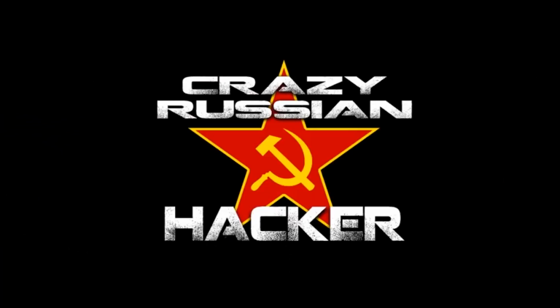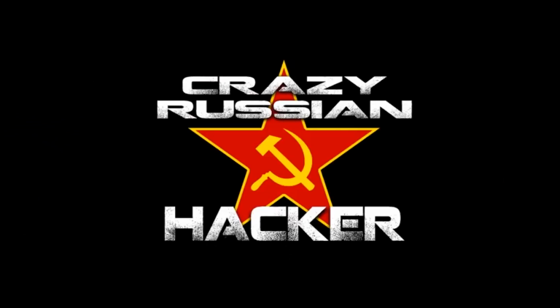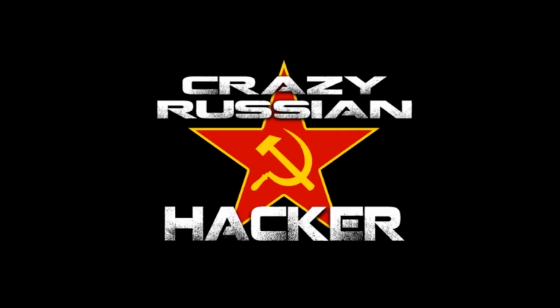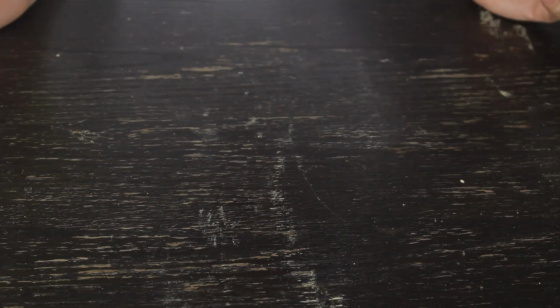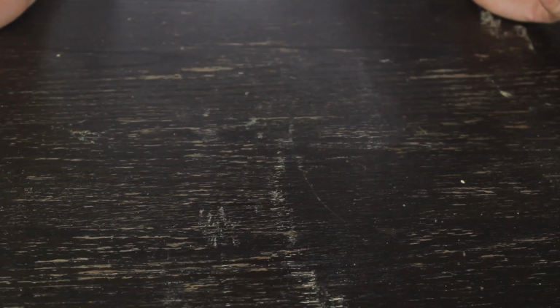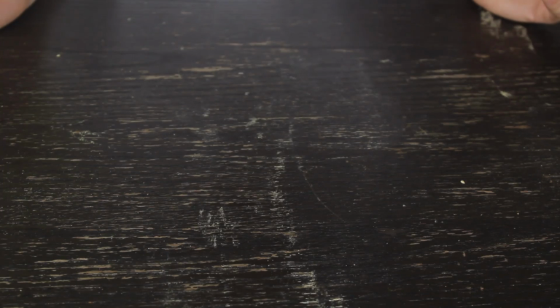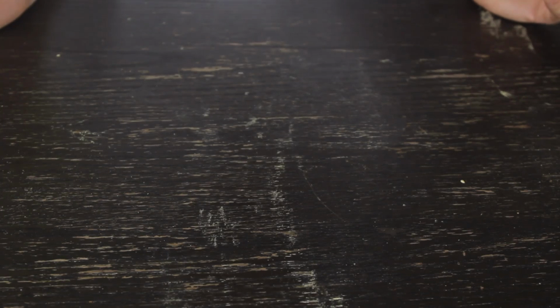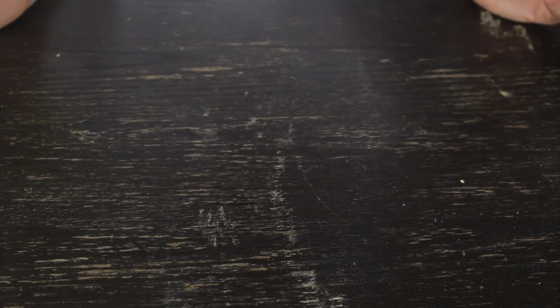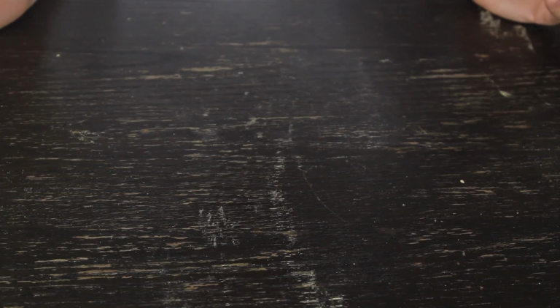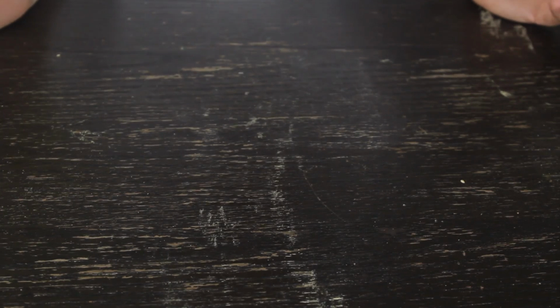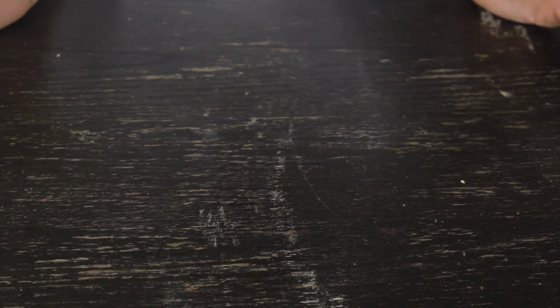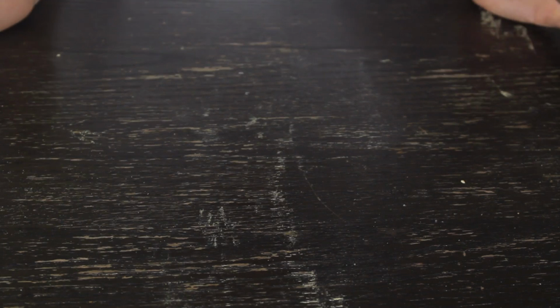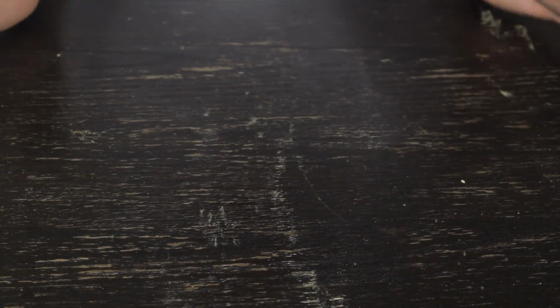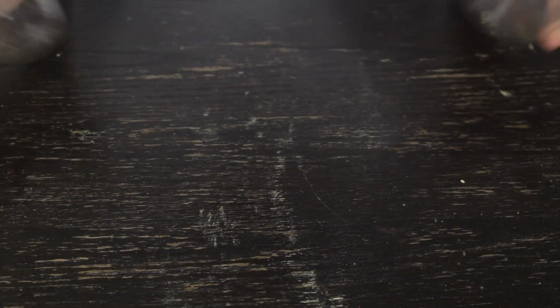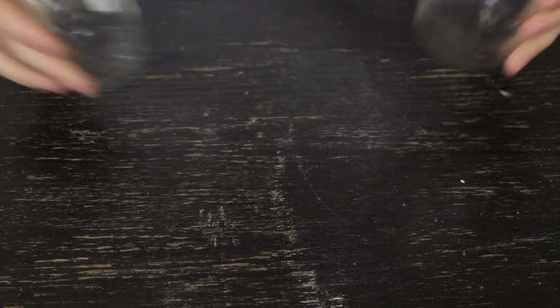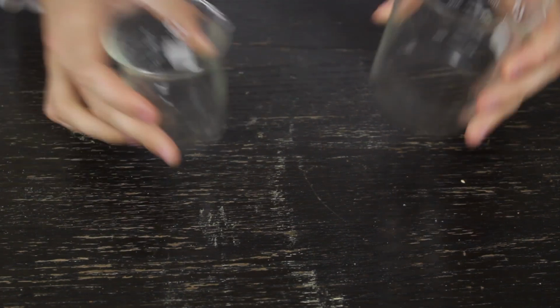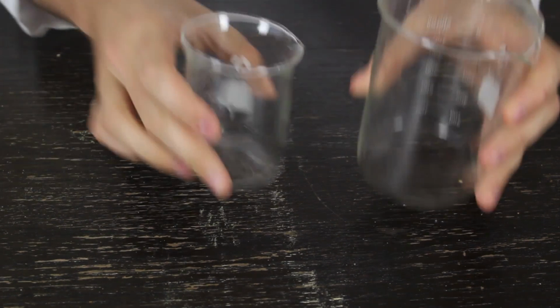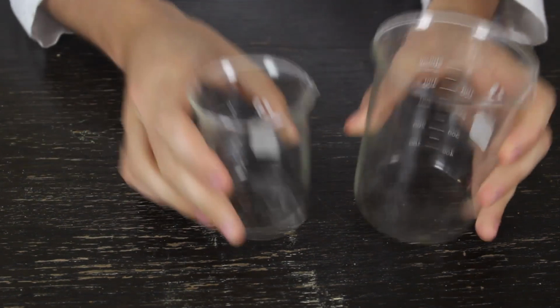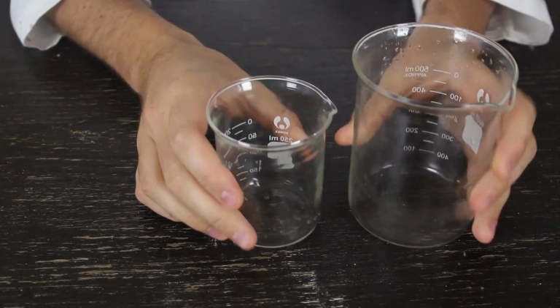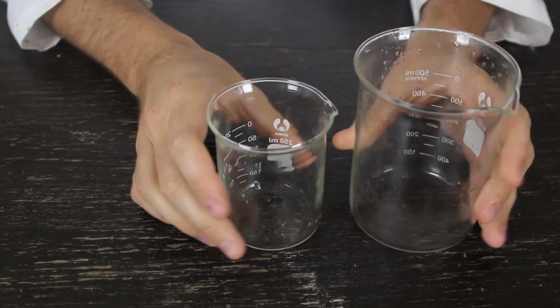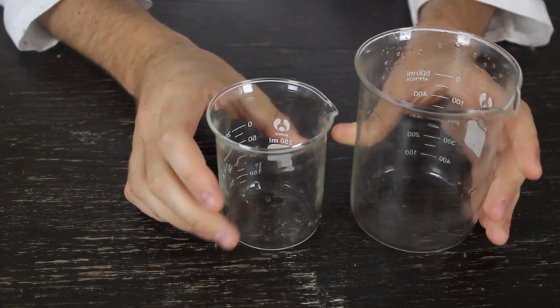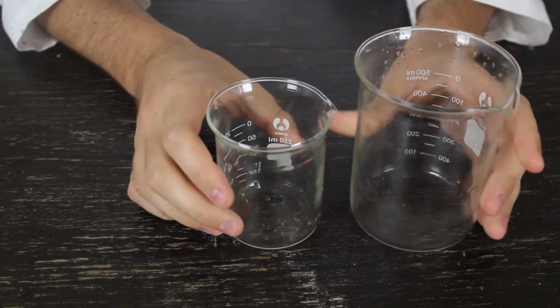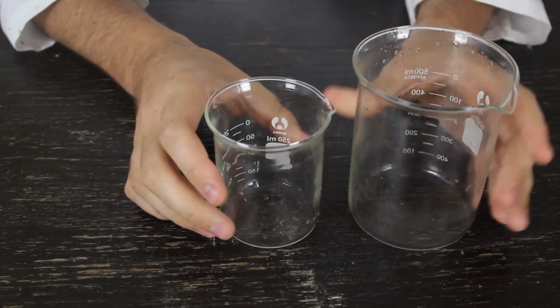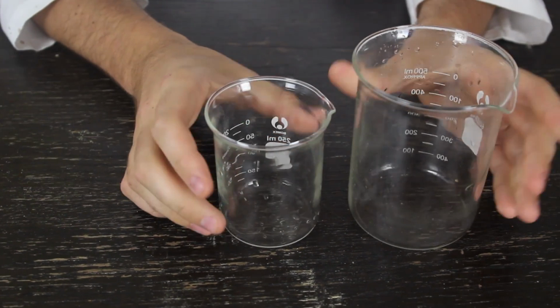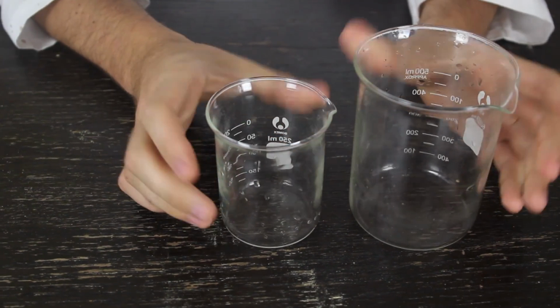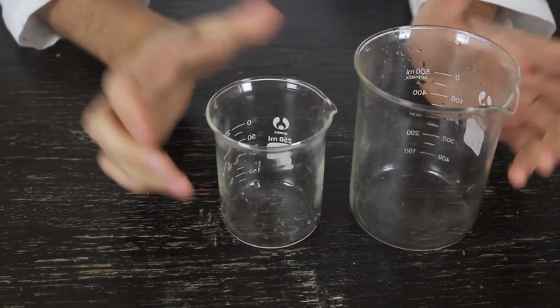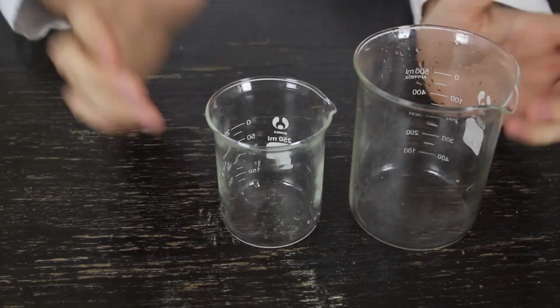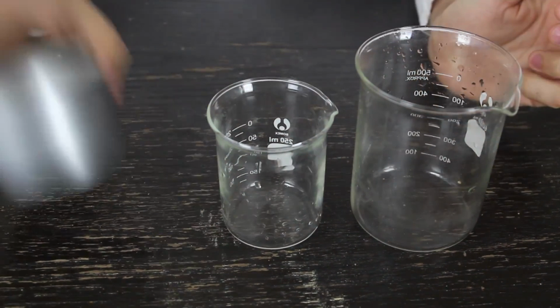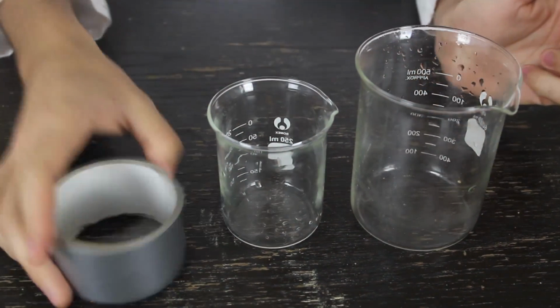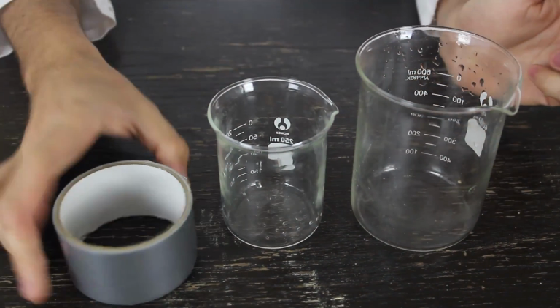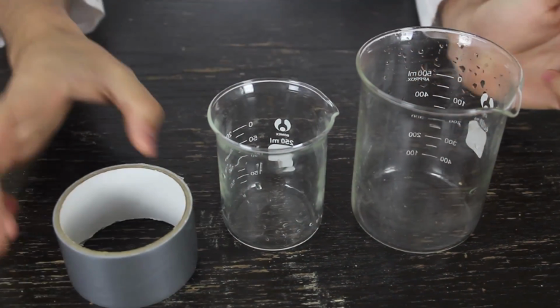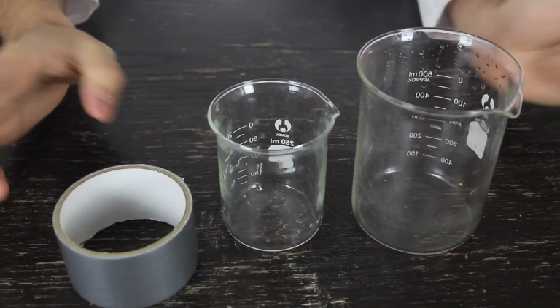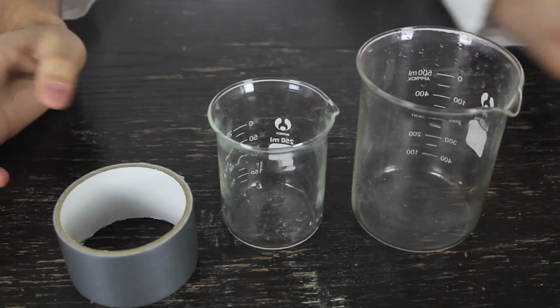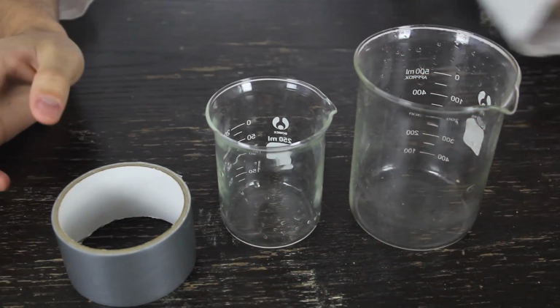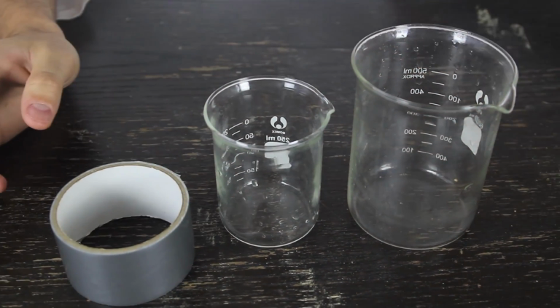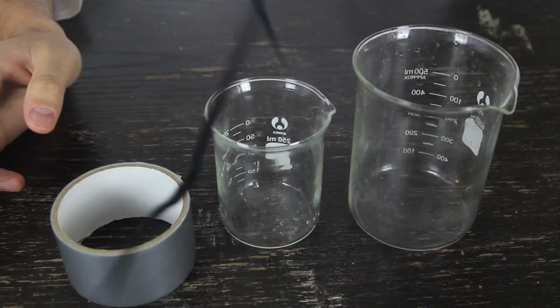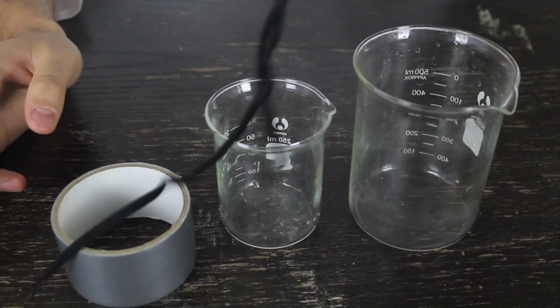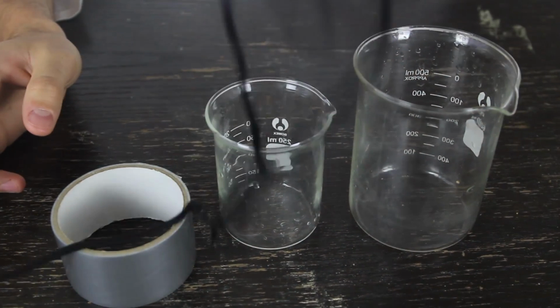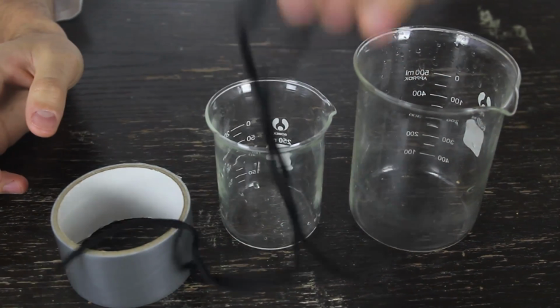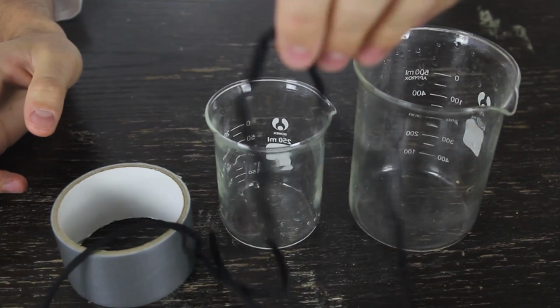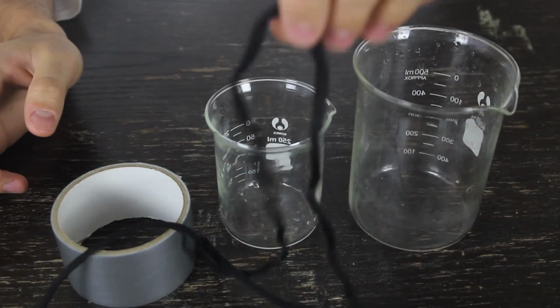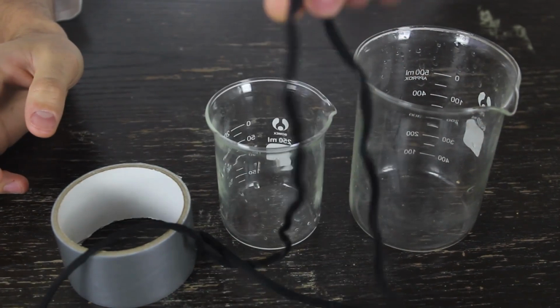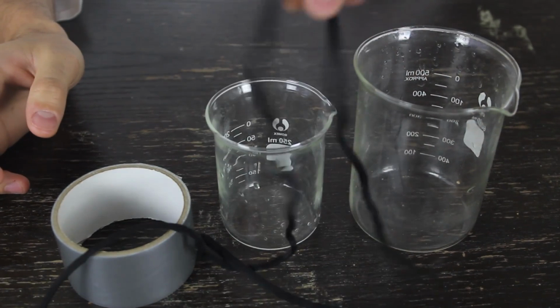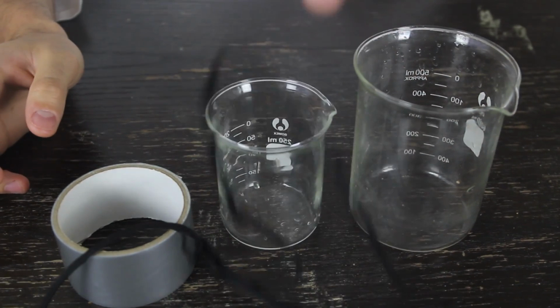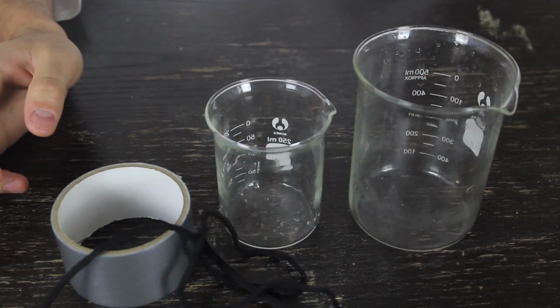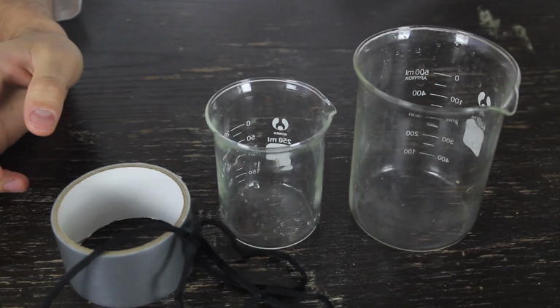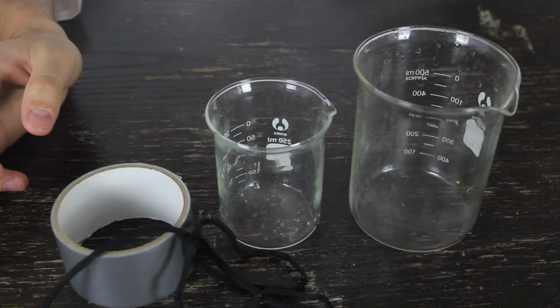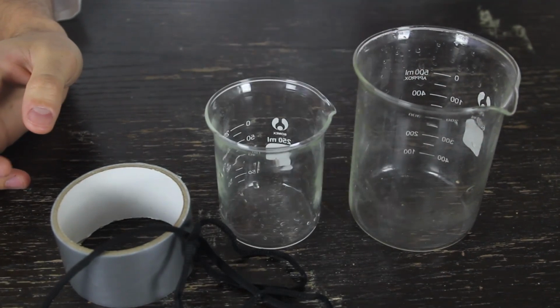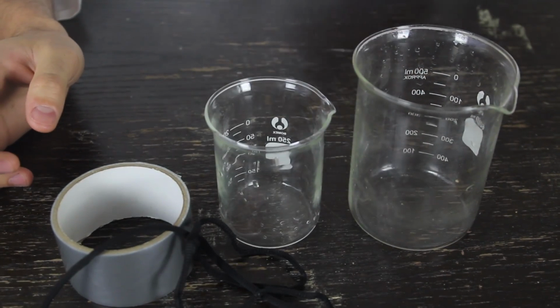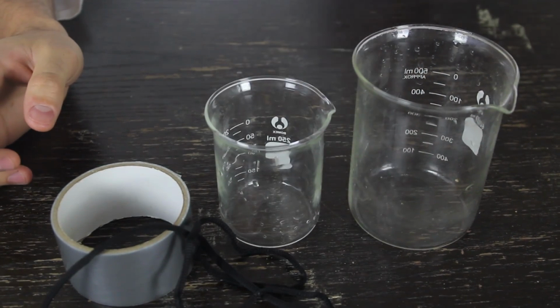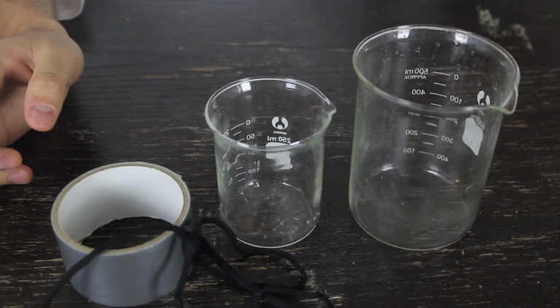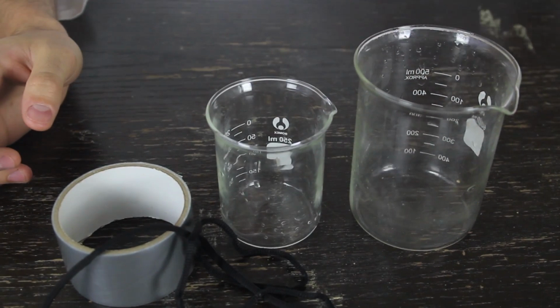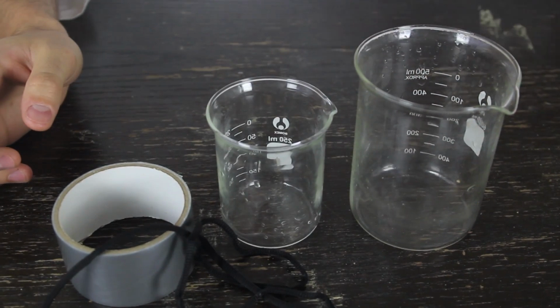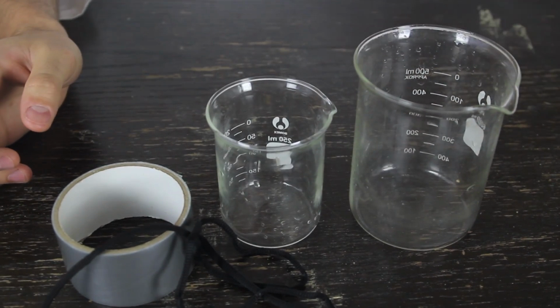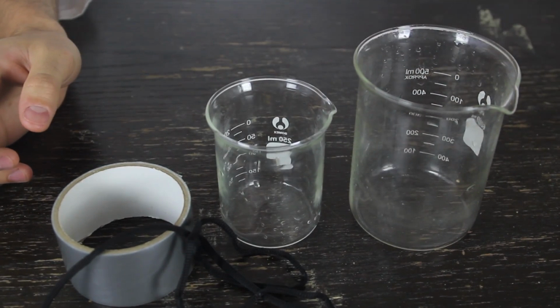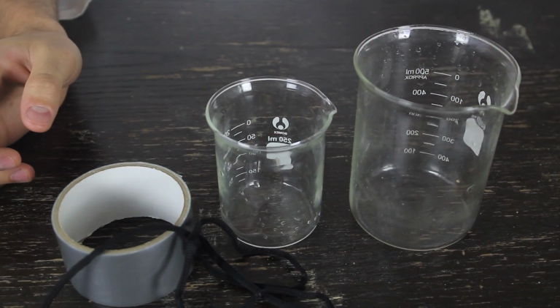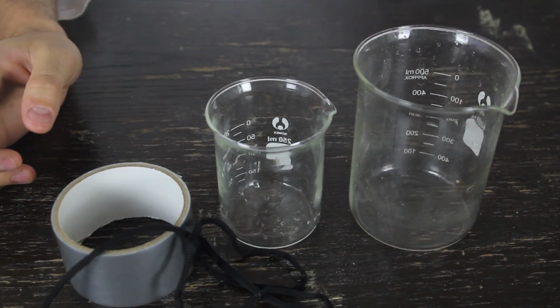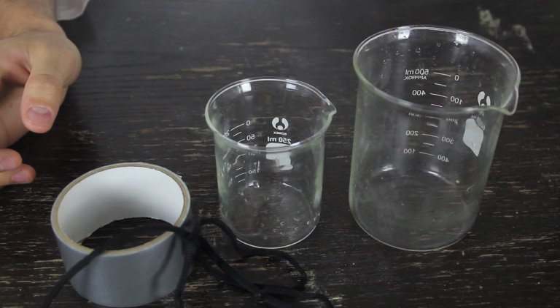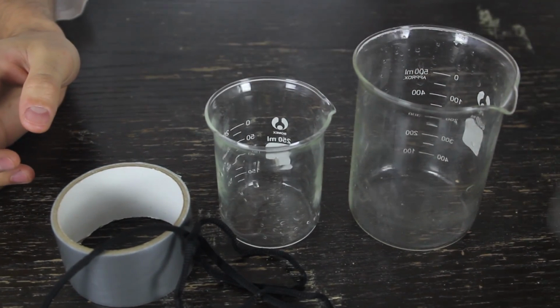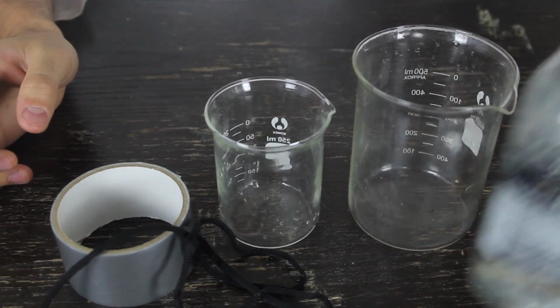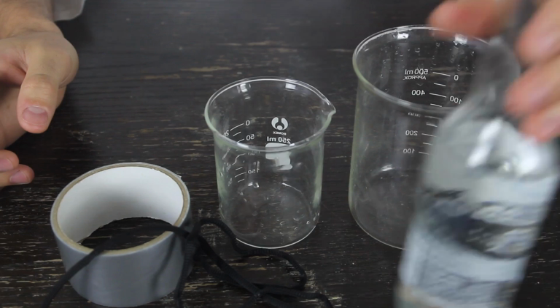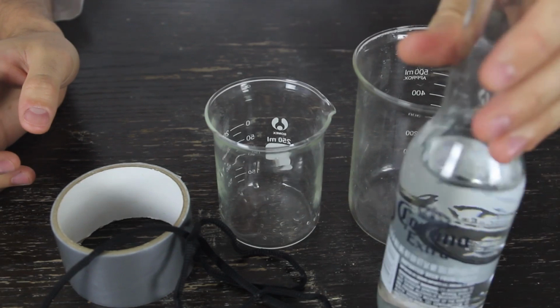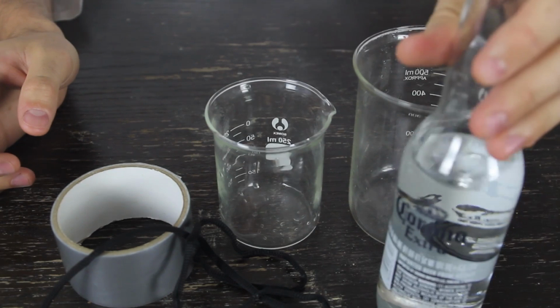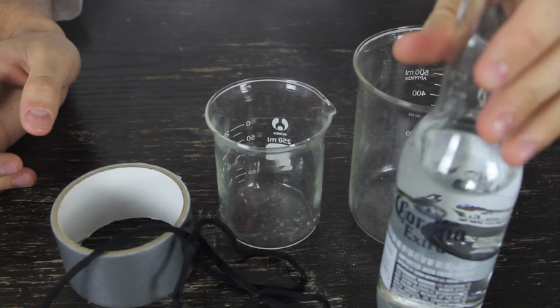For this experiment, we're gonna need two beakers, duct tape, a shoe string or some kind of rope, and water.